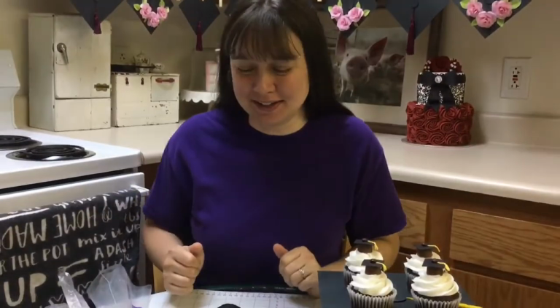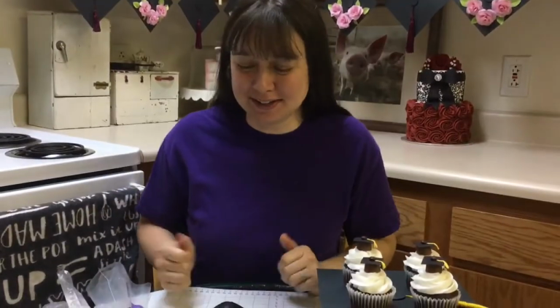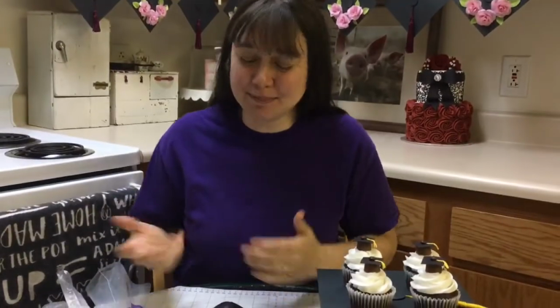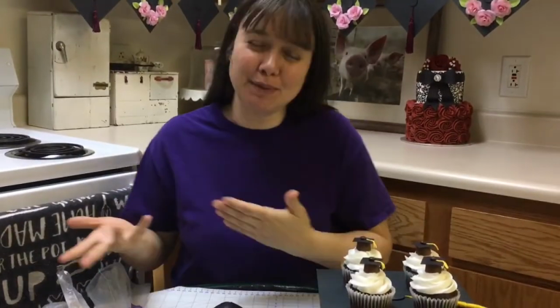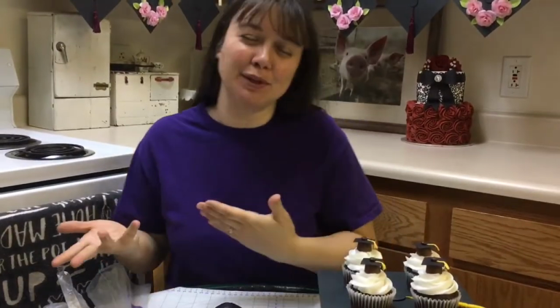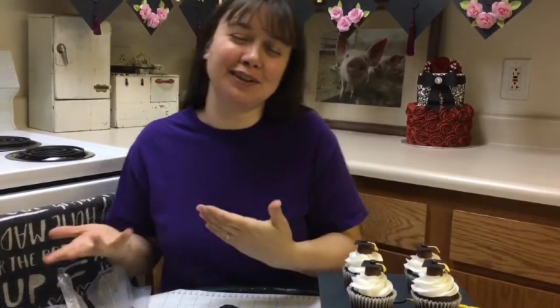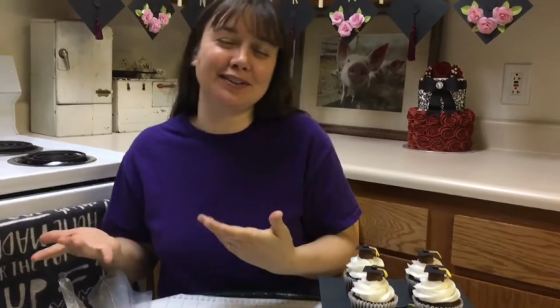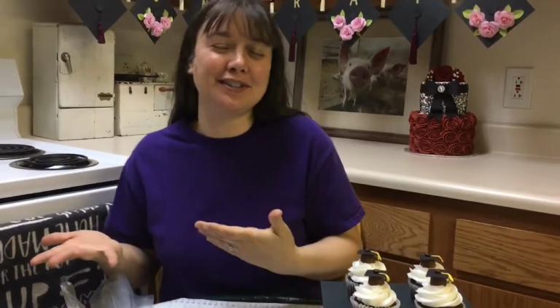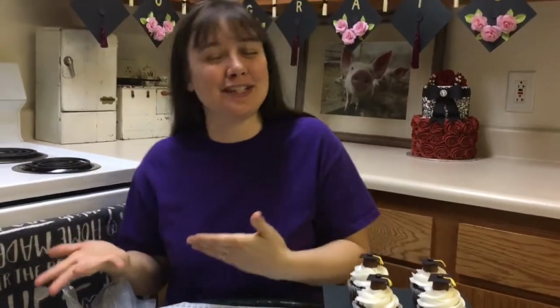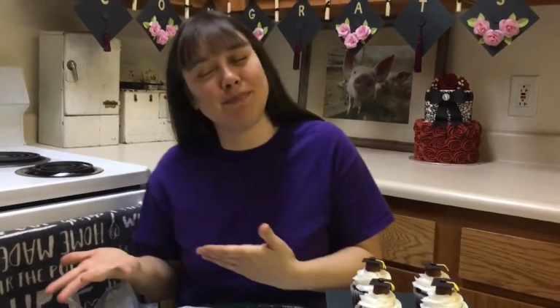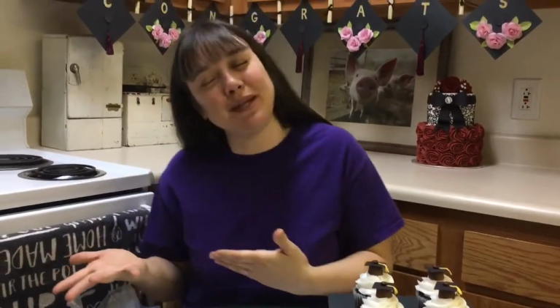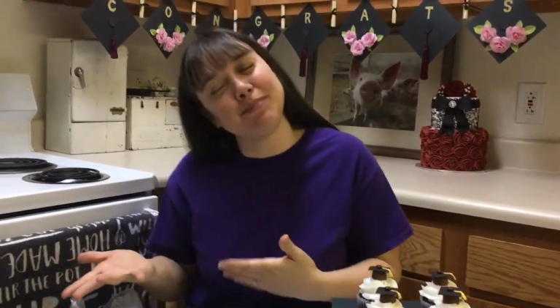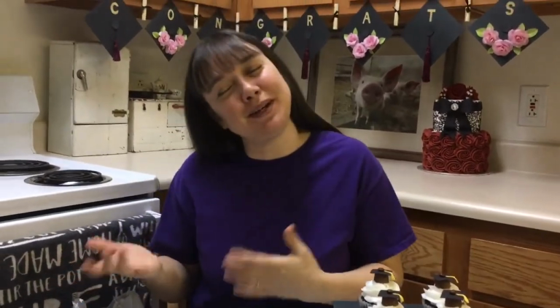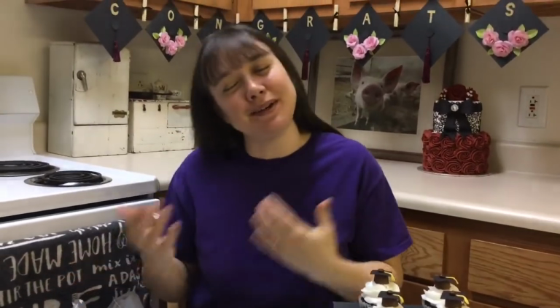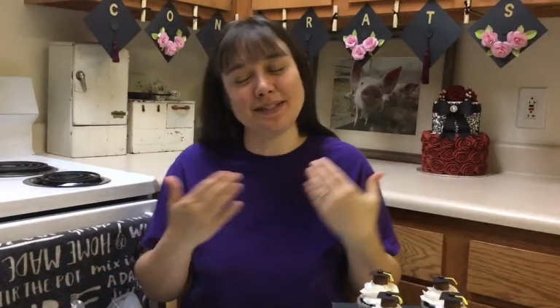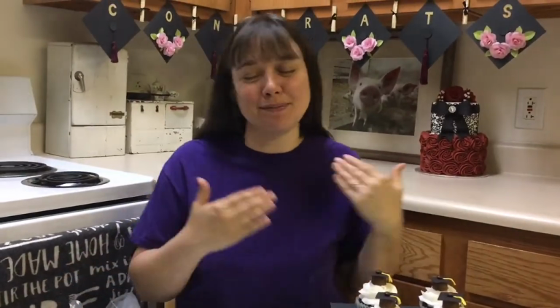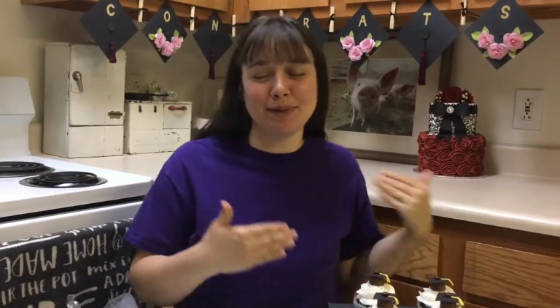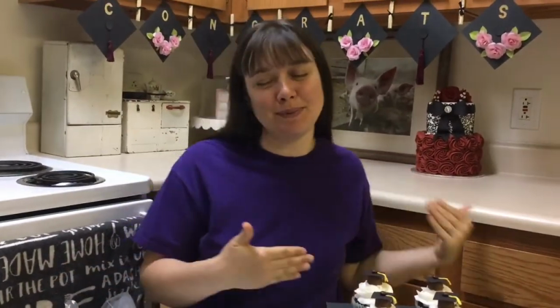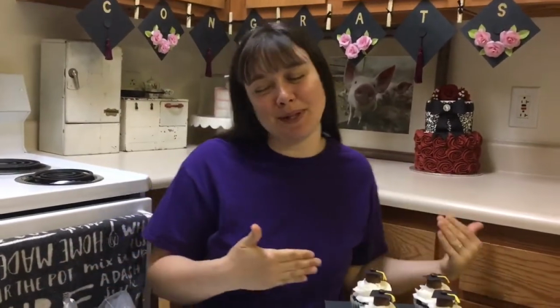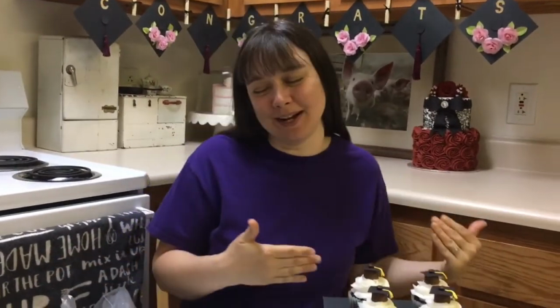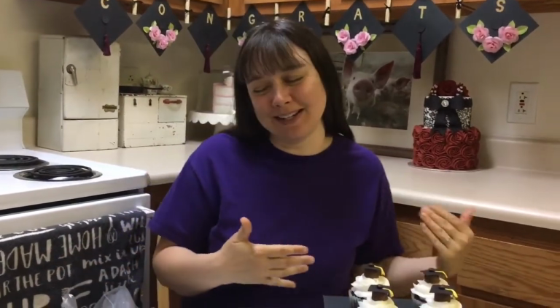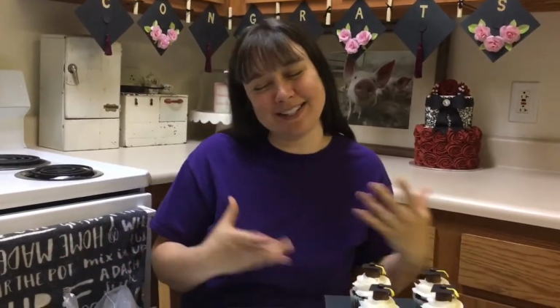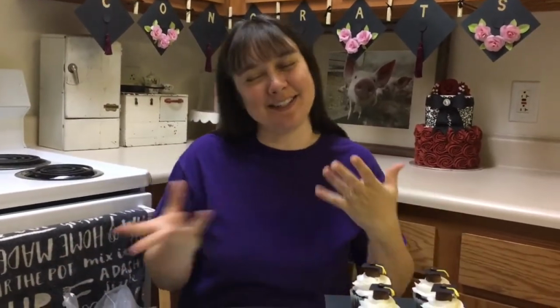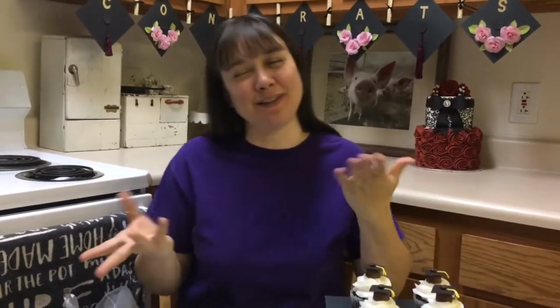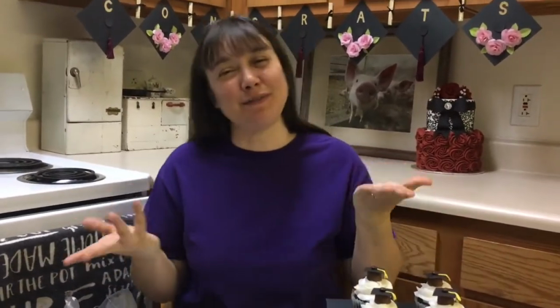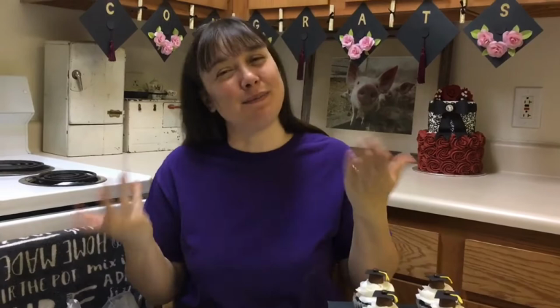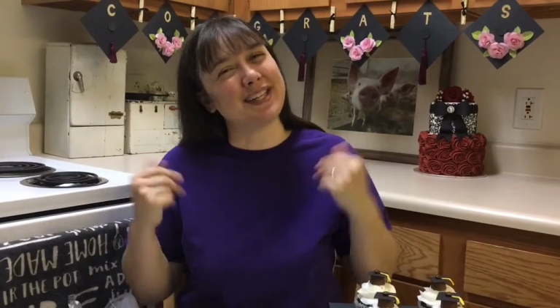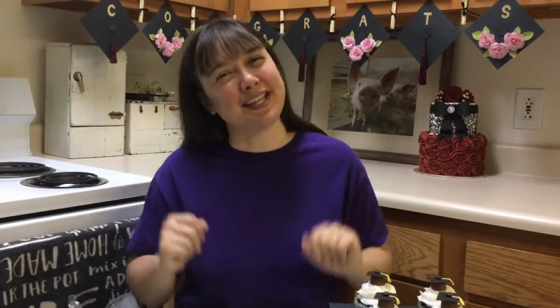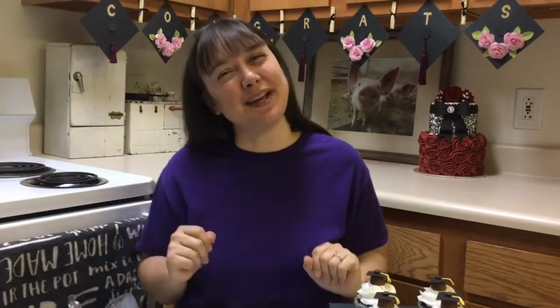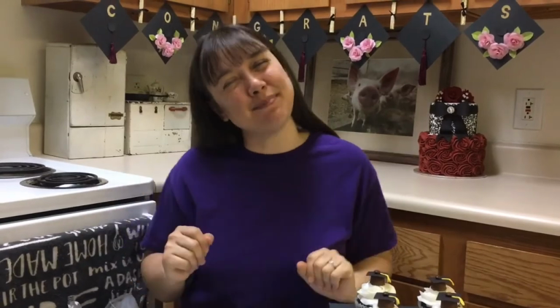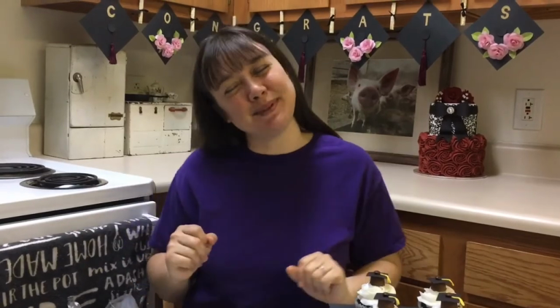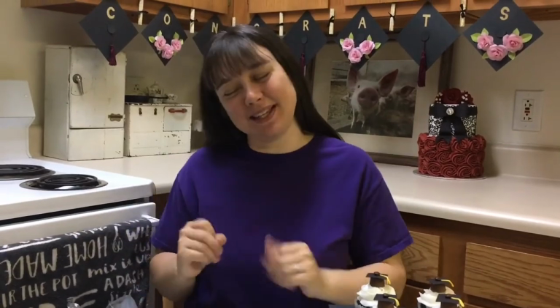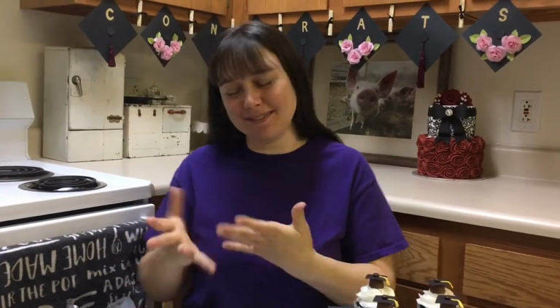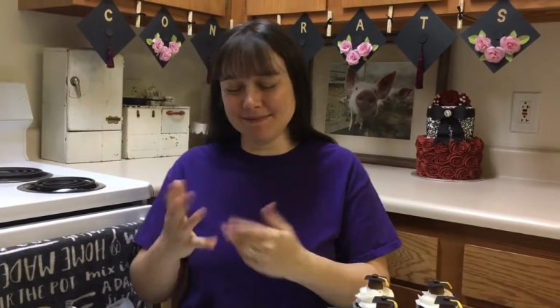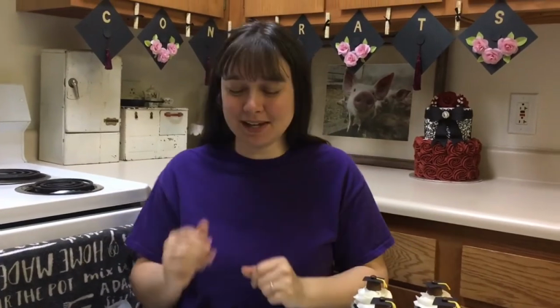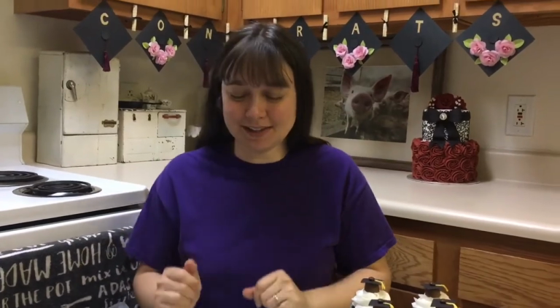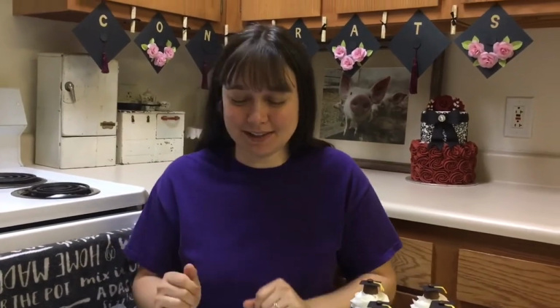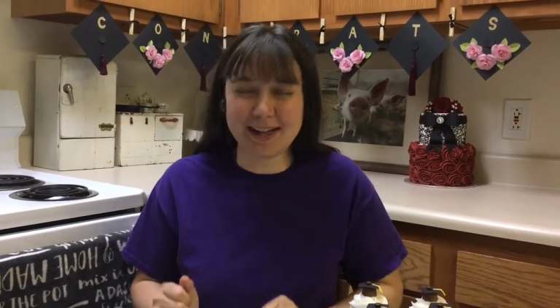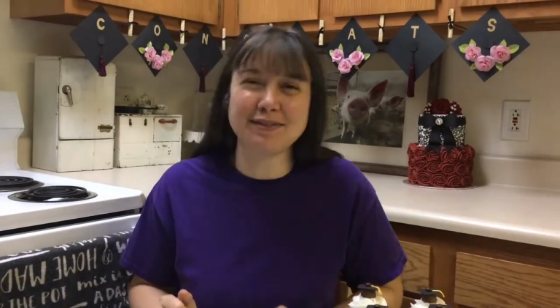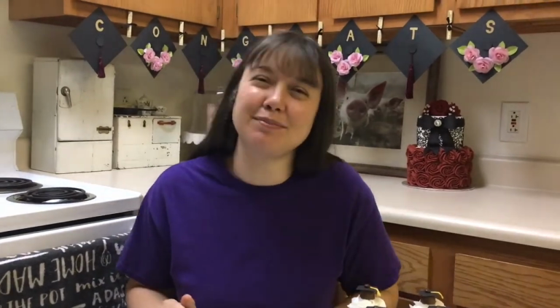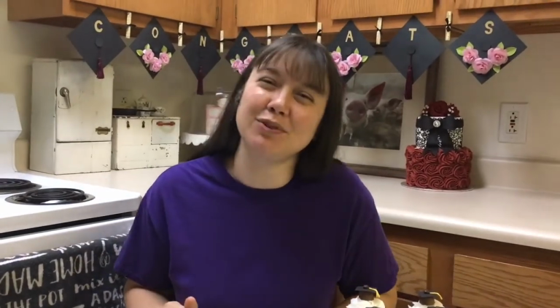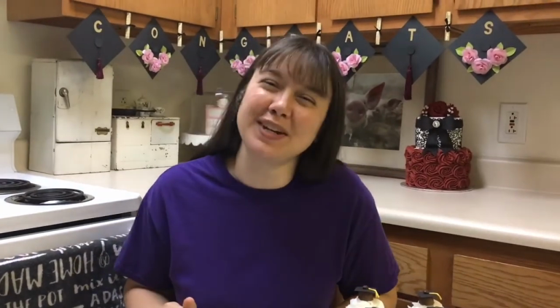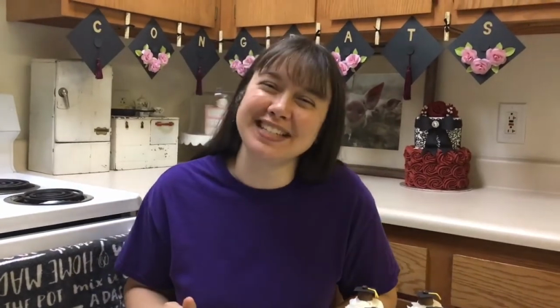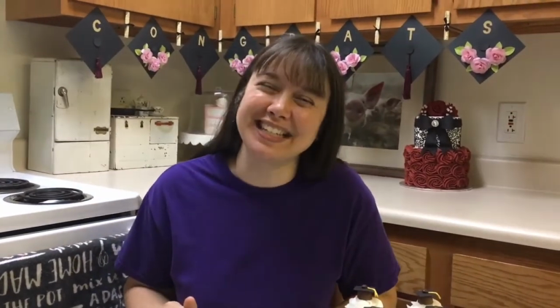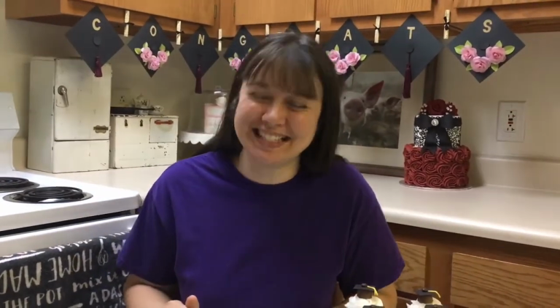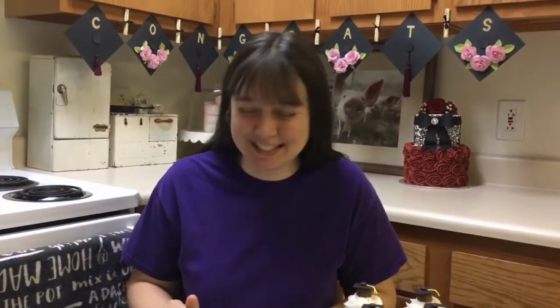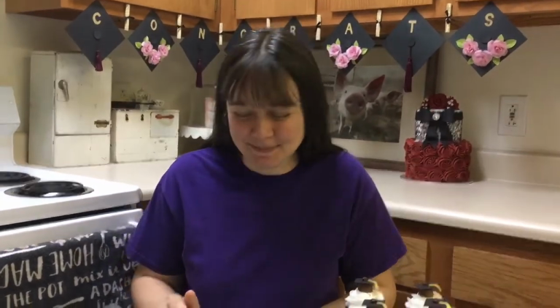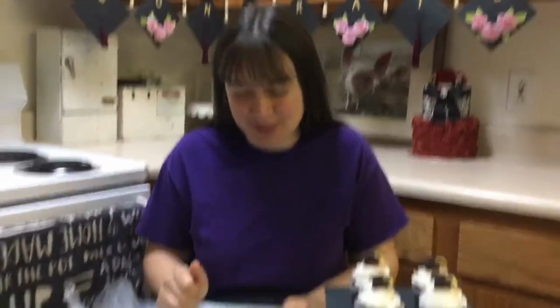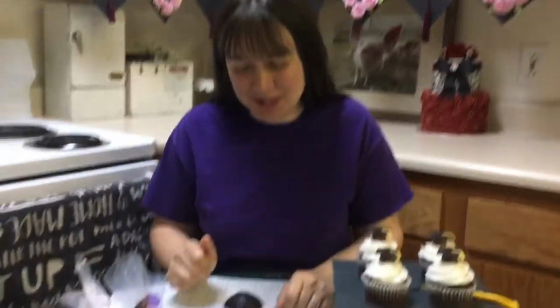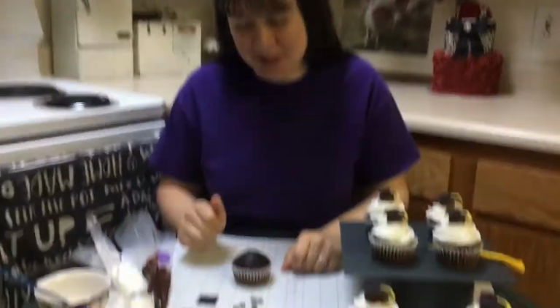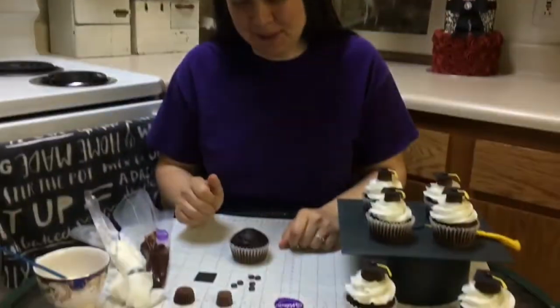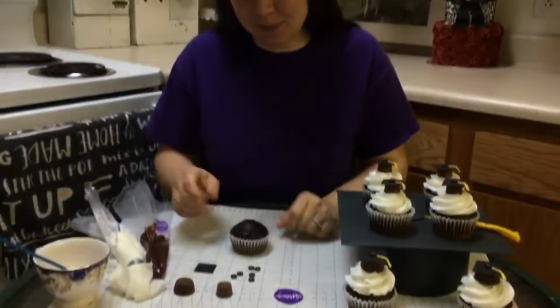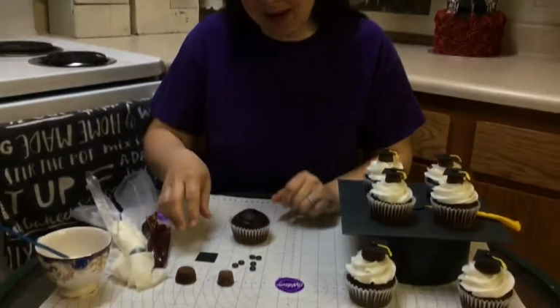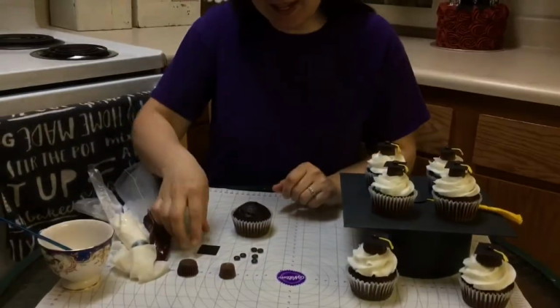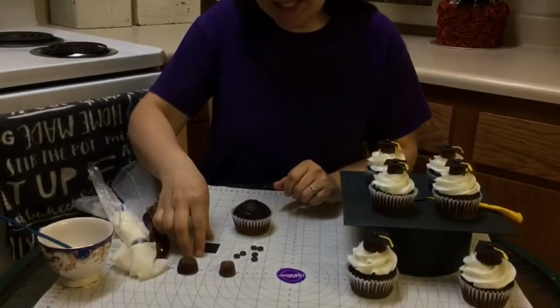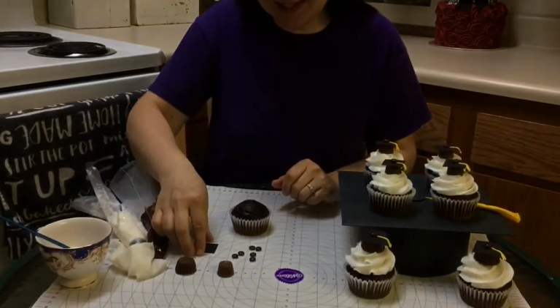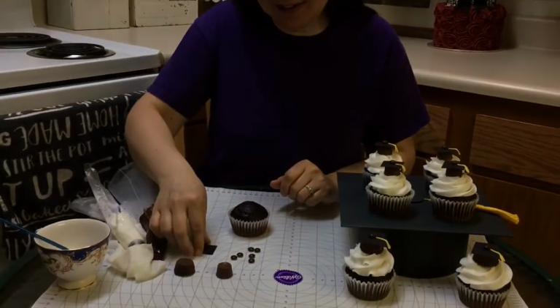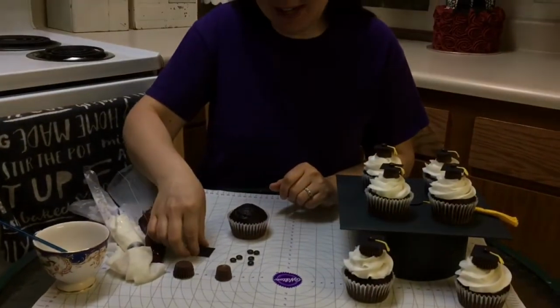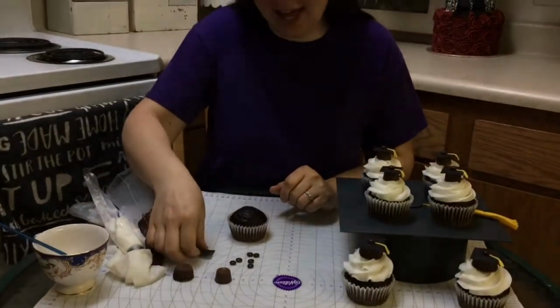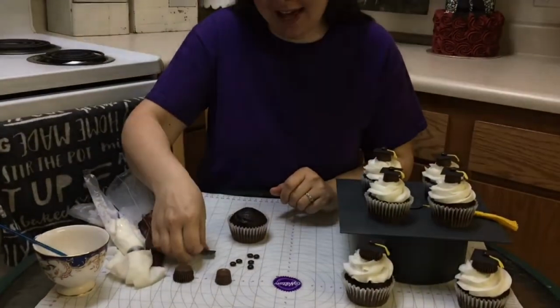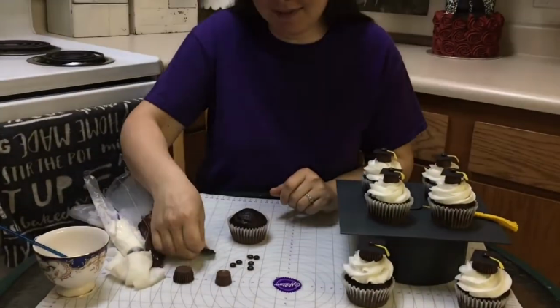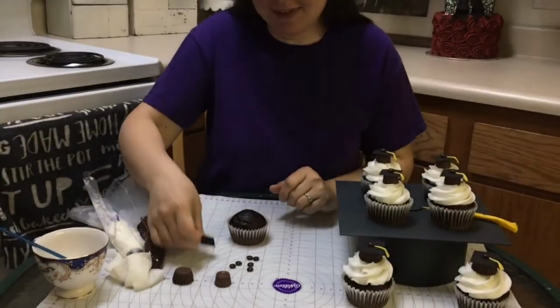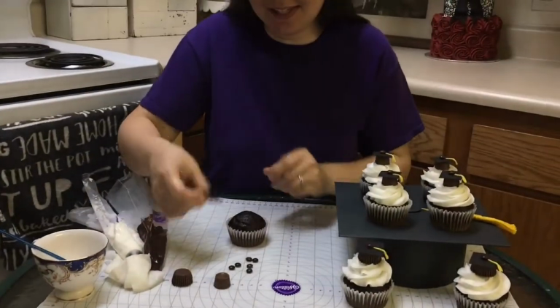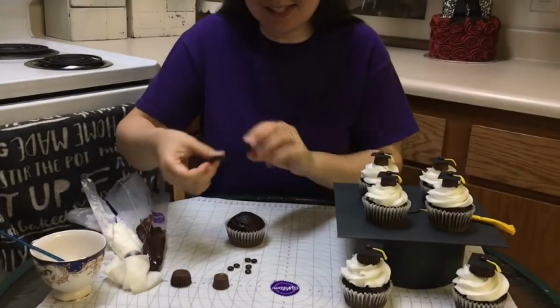Some people are allergic to peanut butter and some people aren't, so if you mix it up, then they'll have some choices. We also have this.